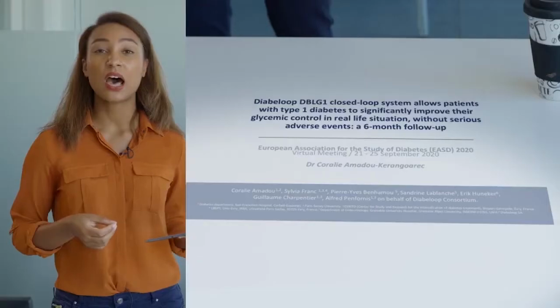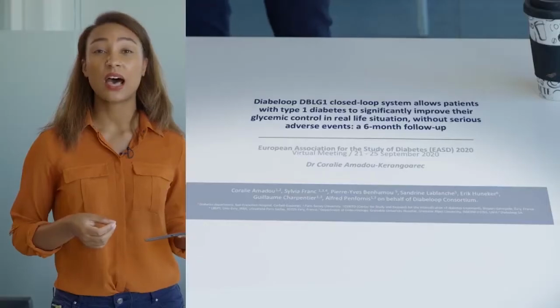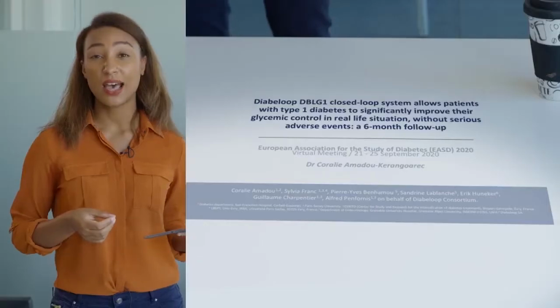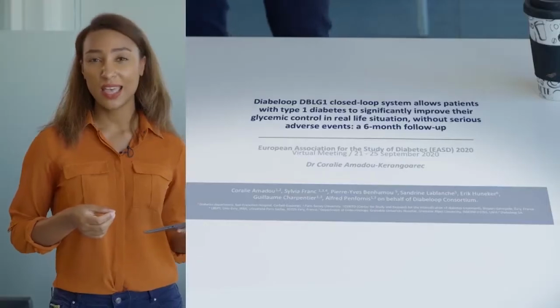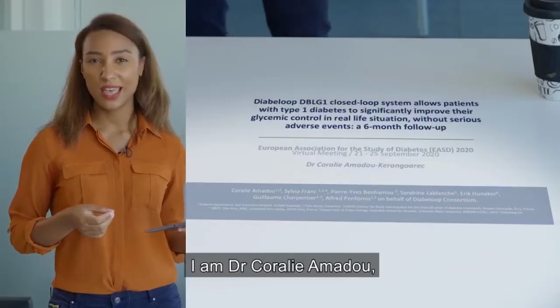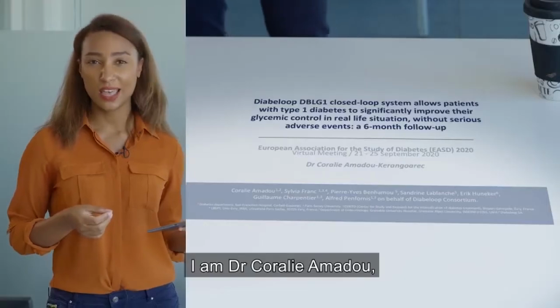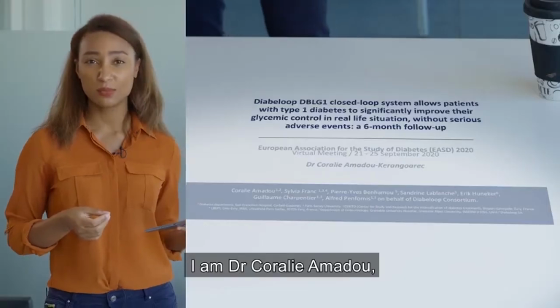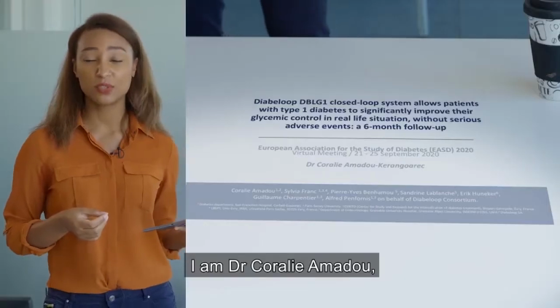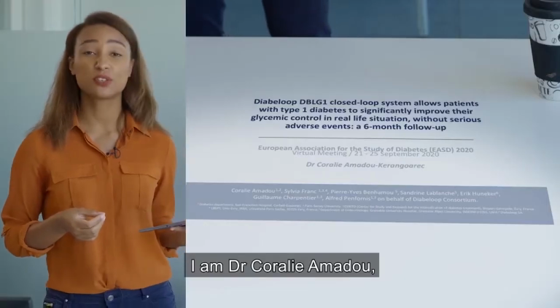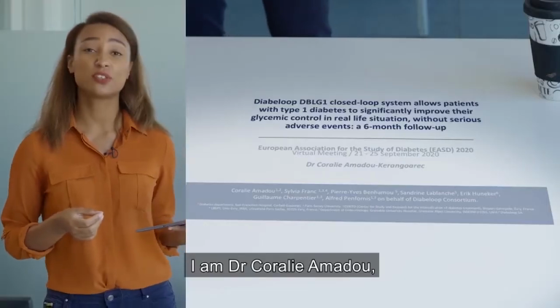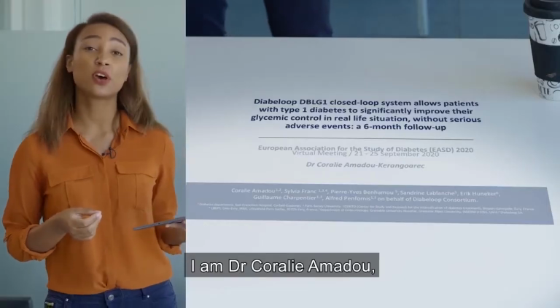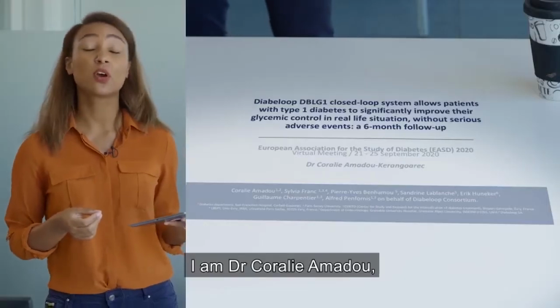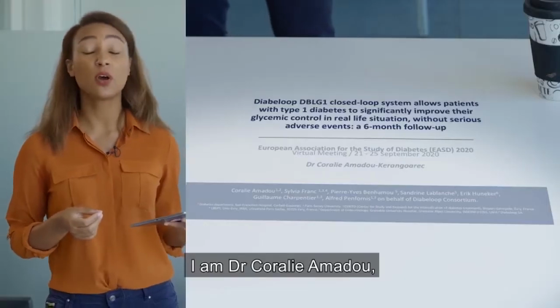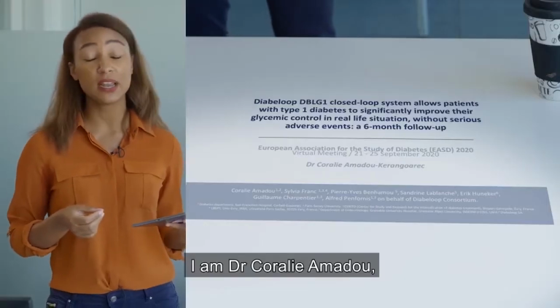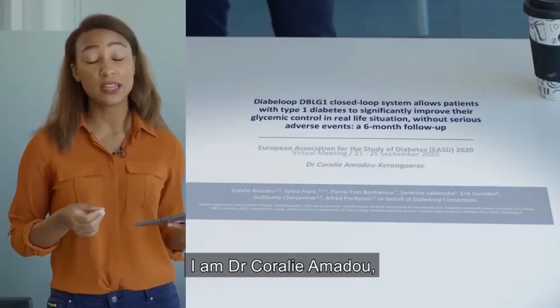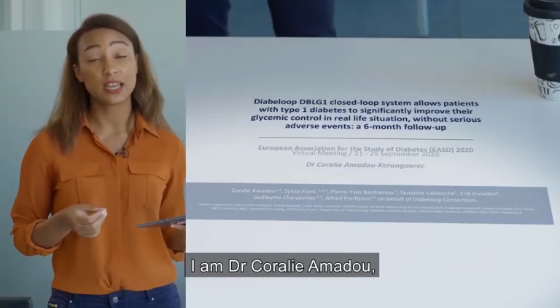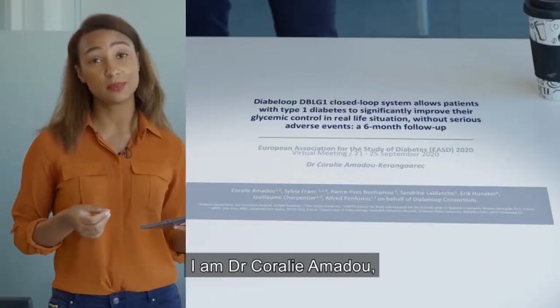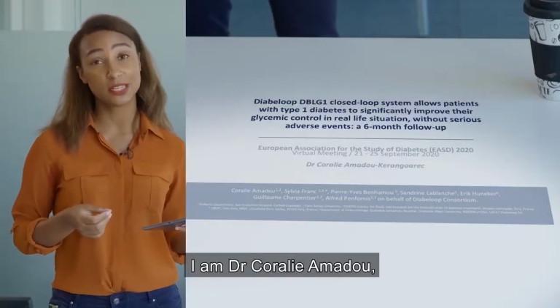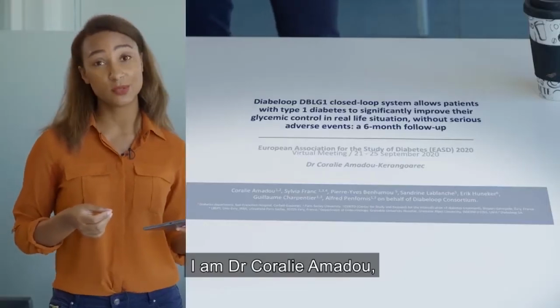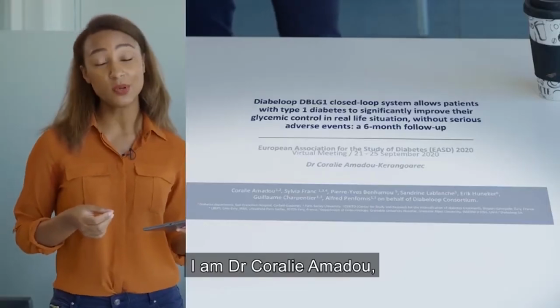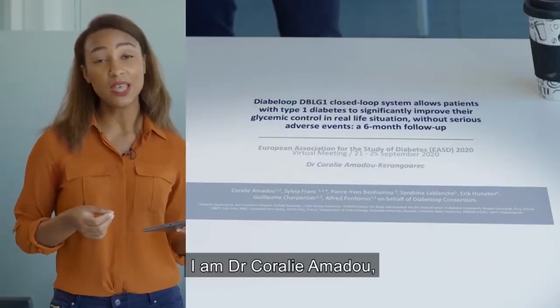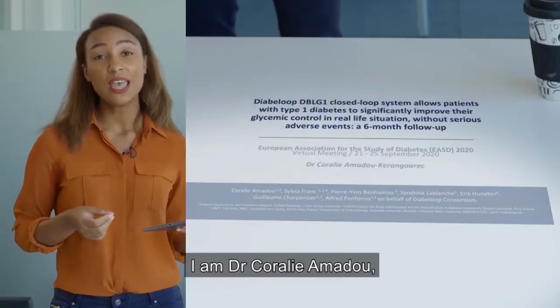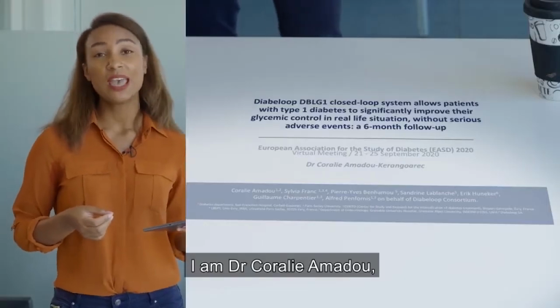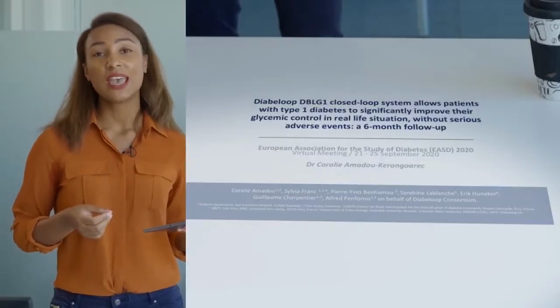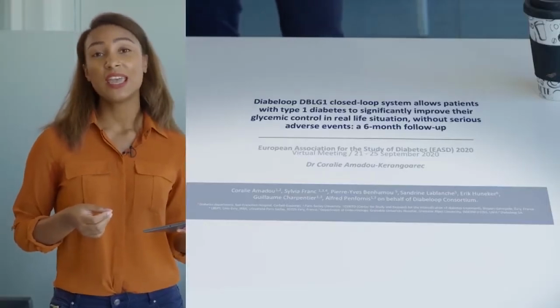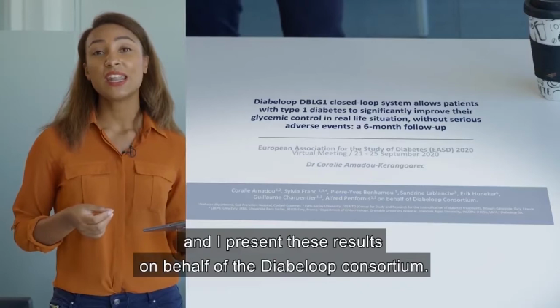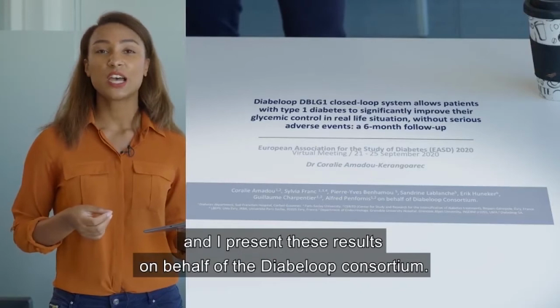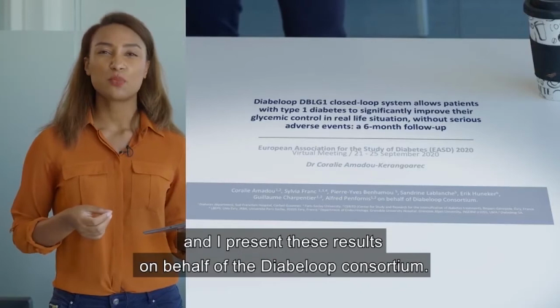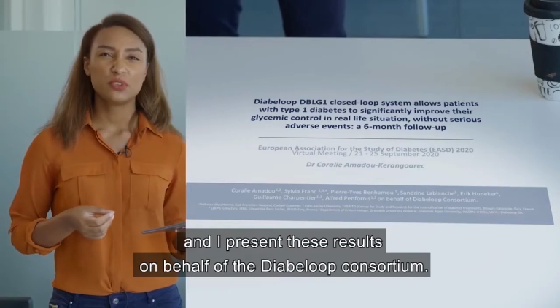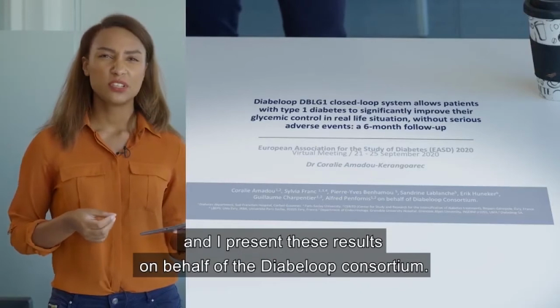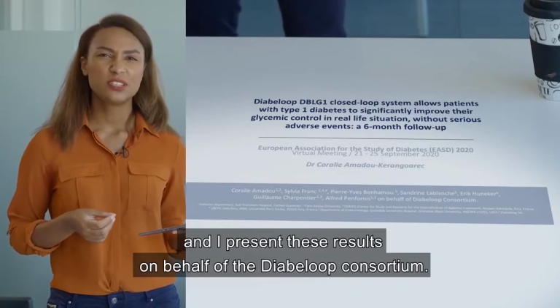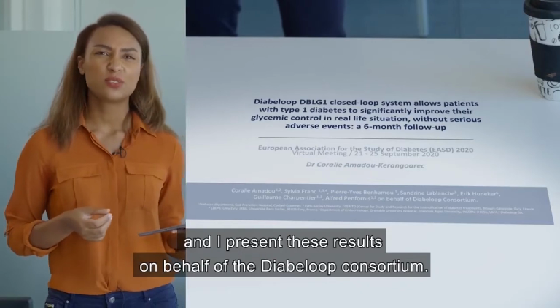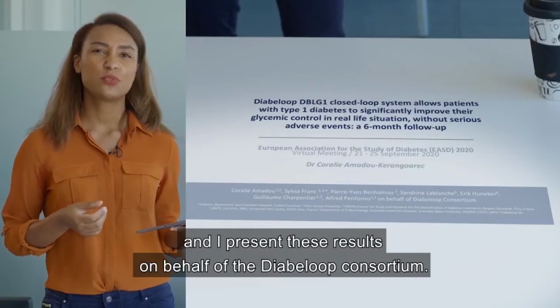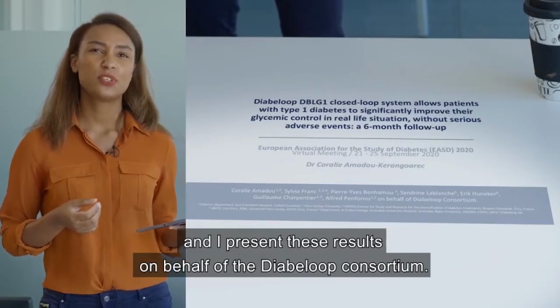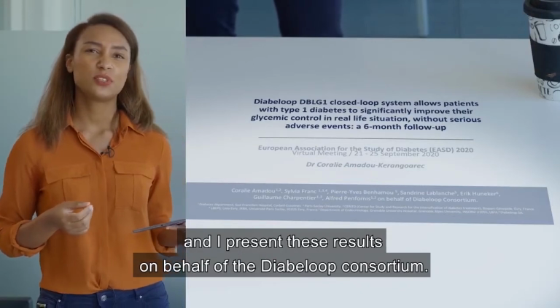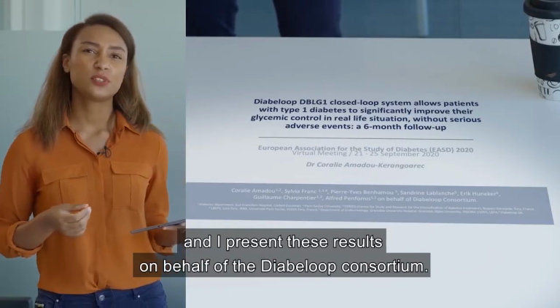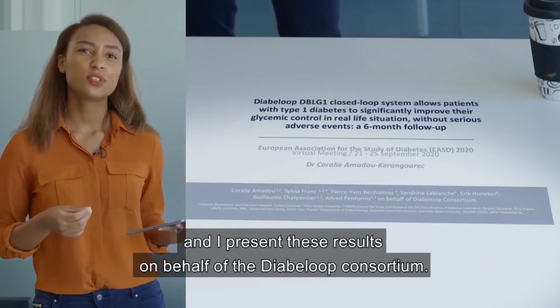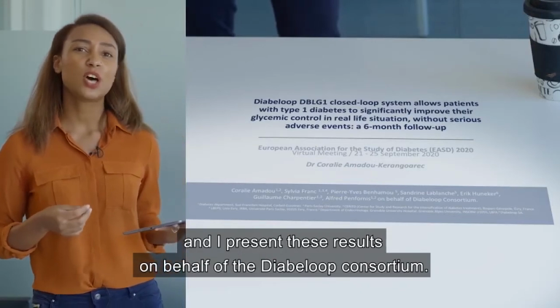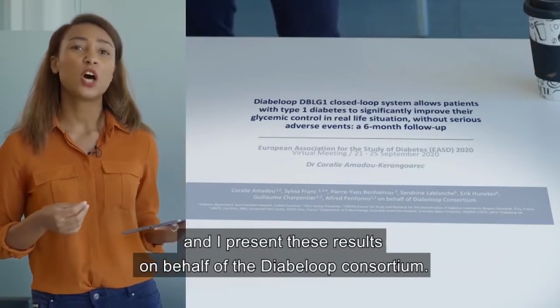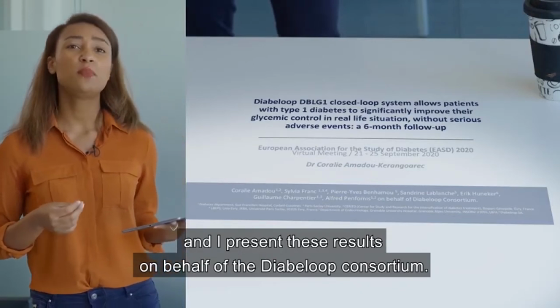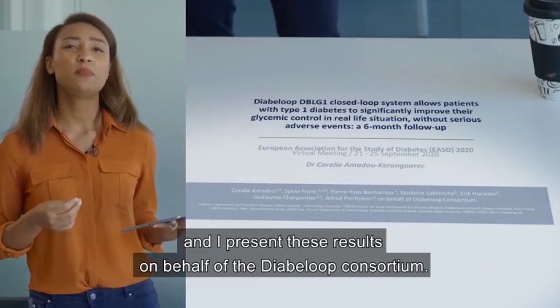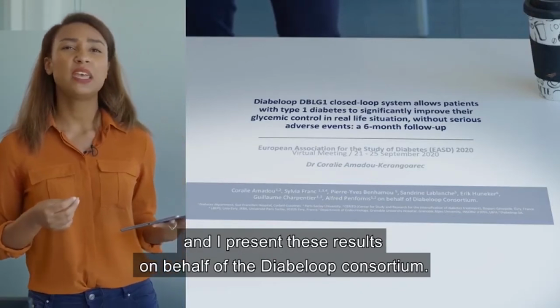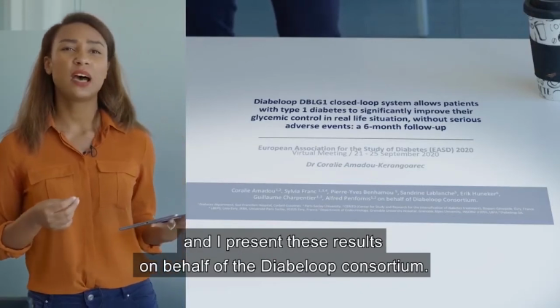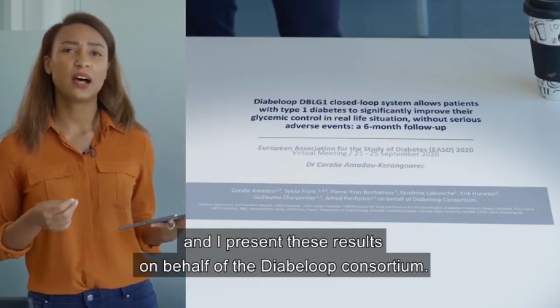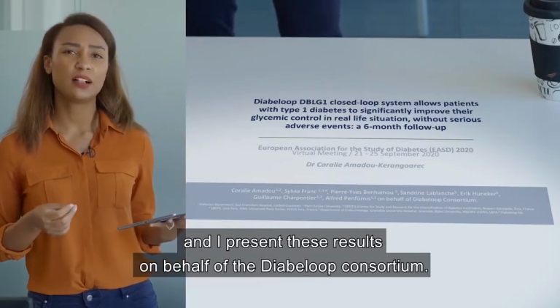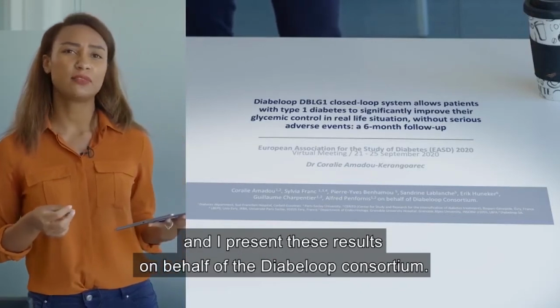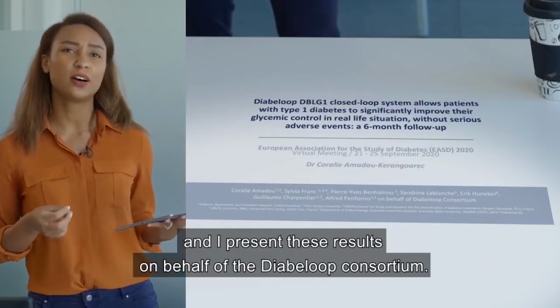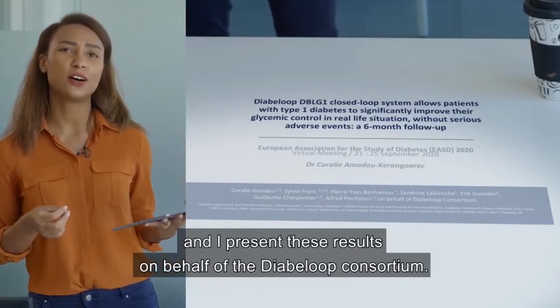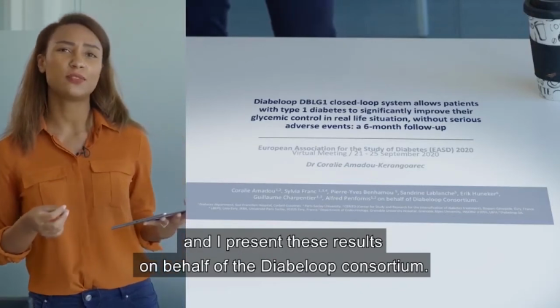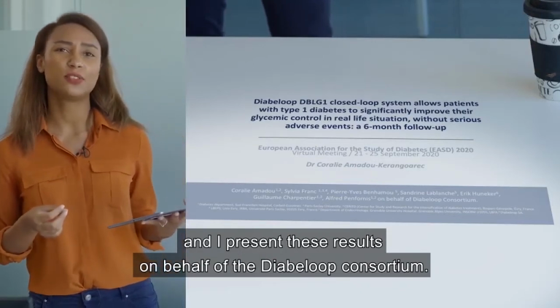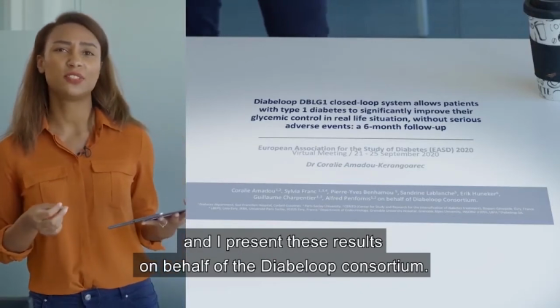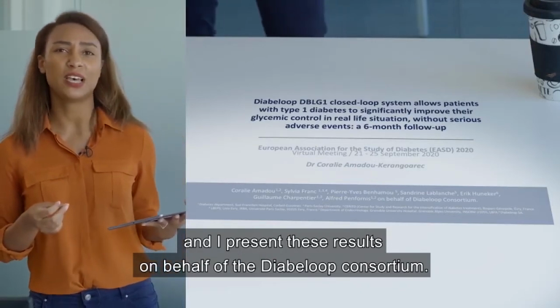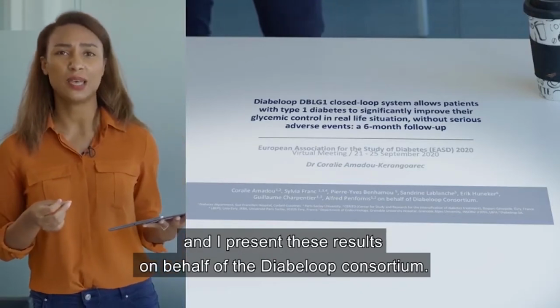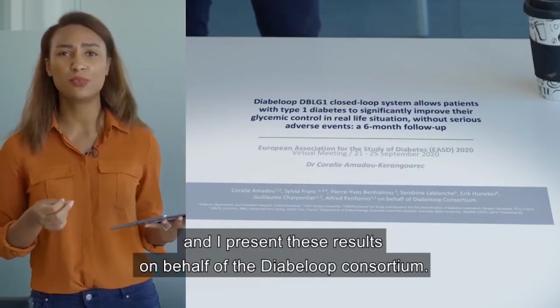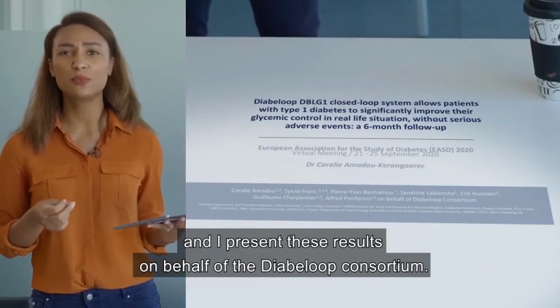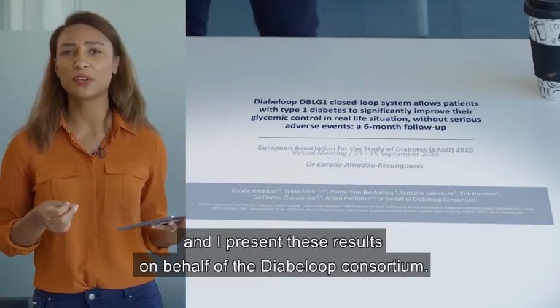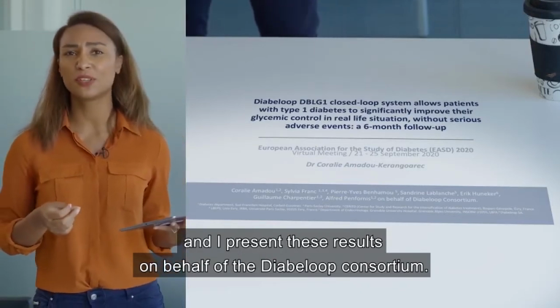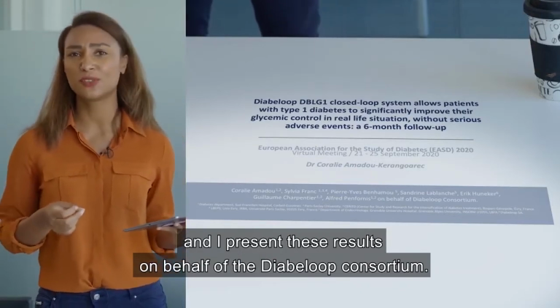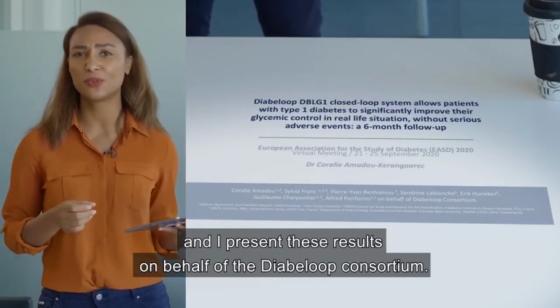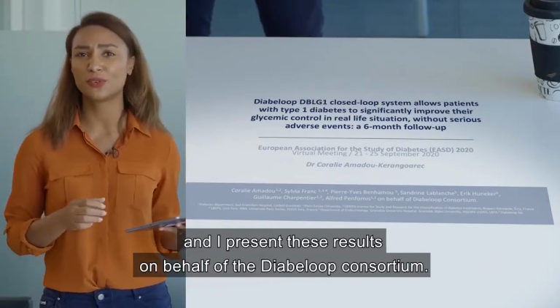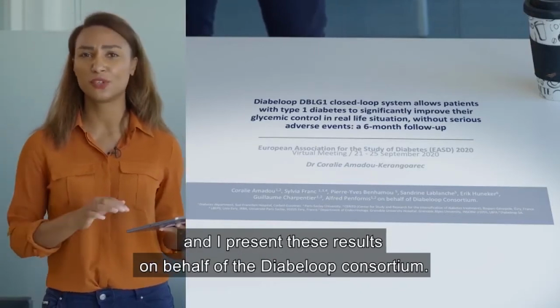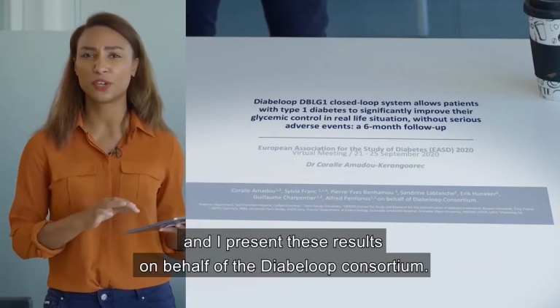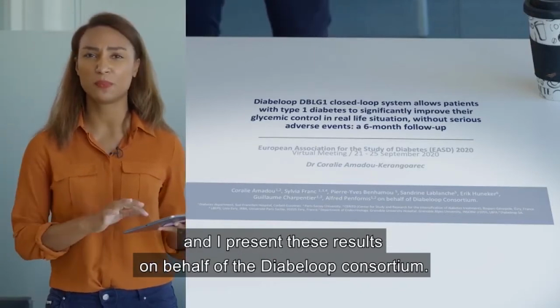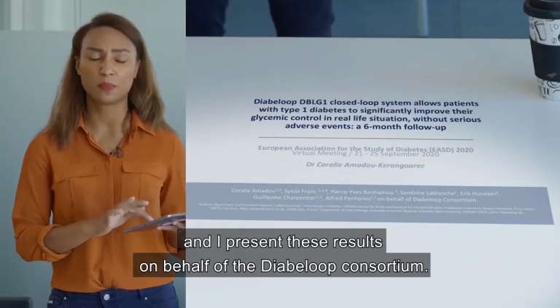I am Dr. Coralie Amadou, and I present these results on behalf of the DBLG1 consortium.